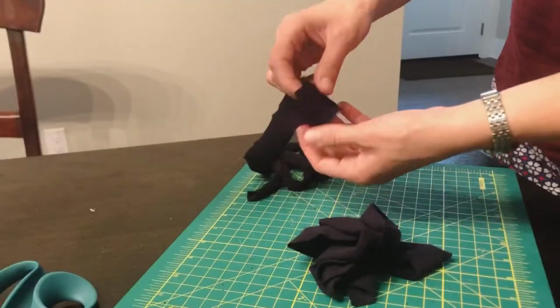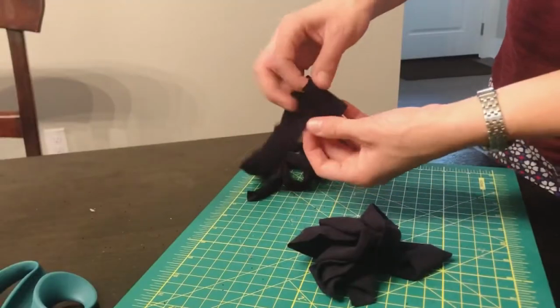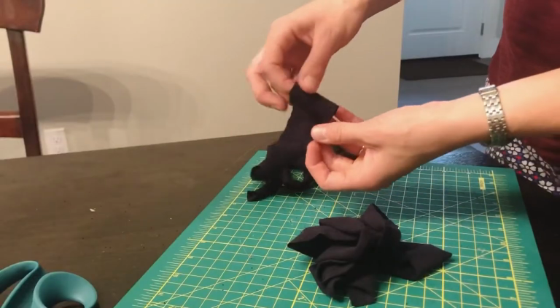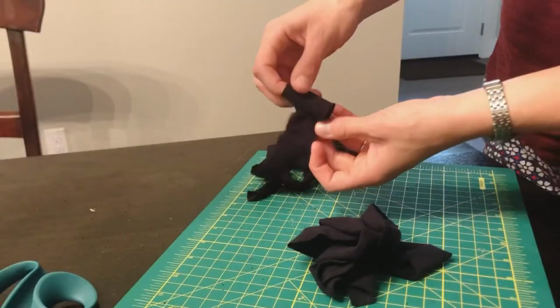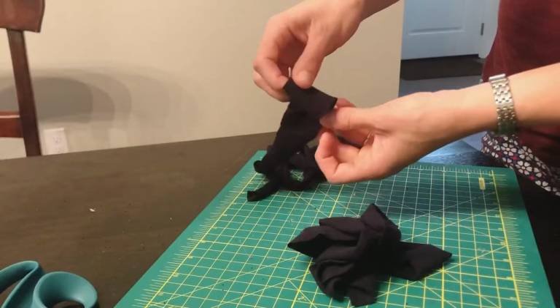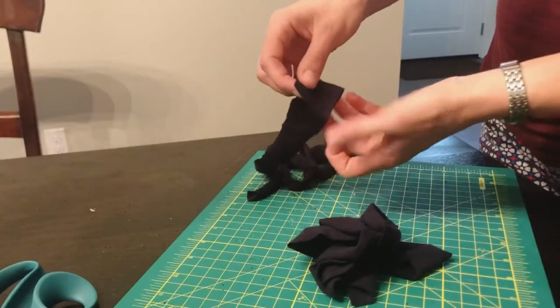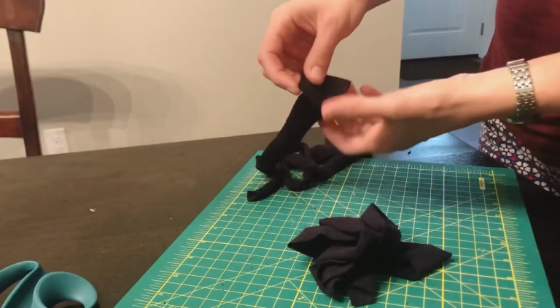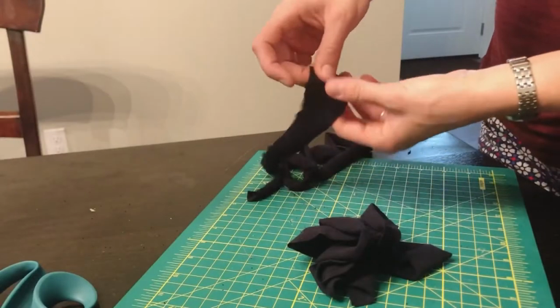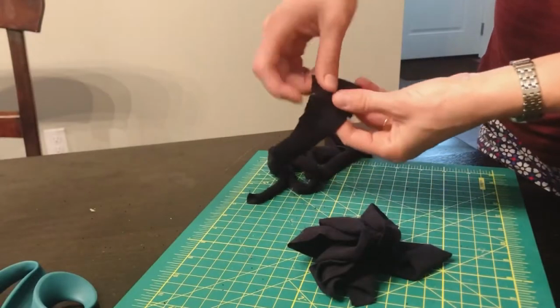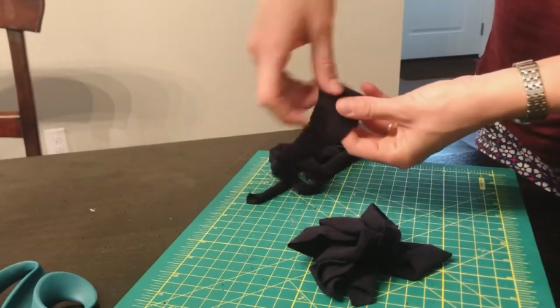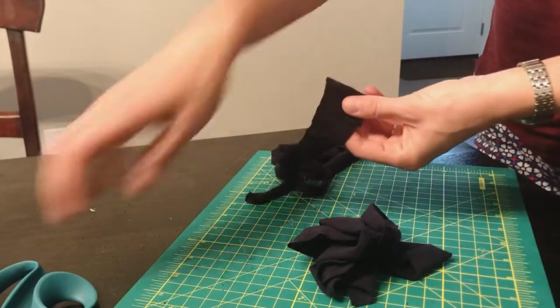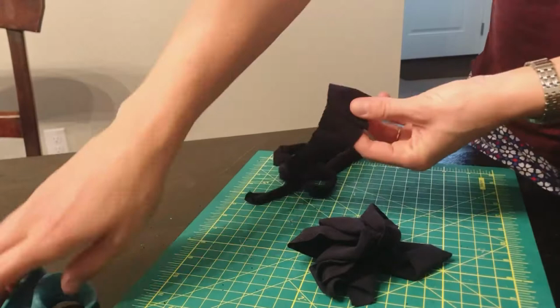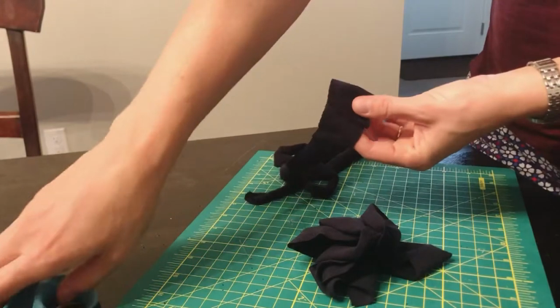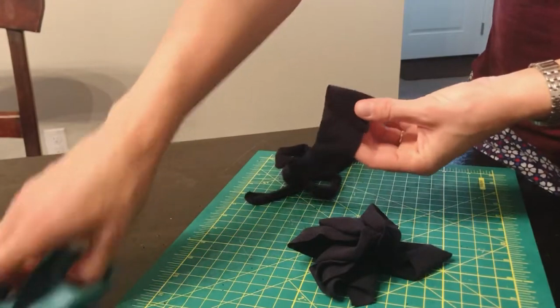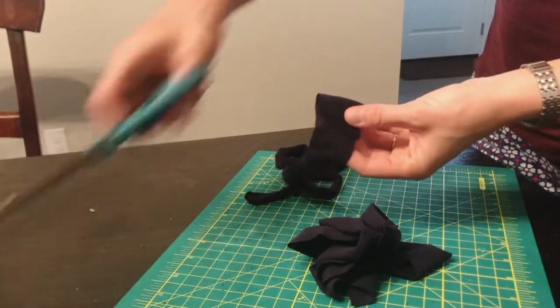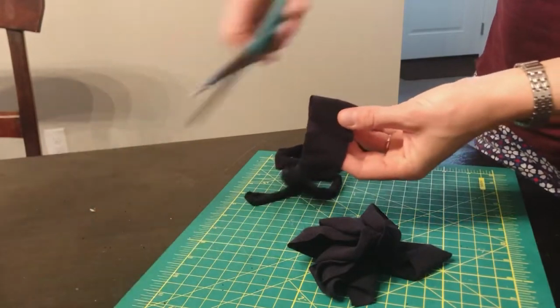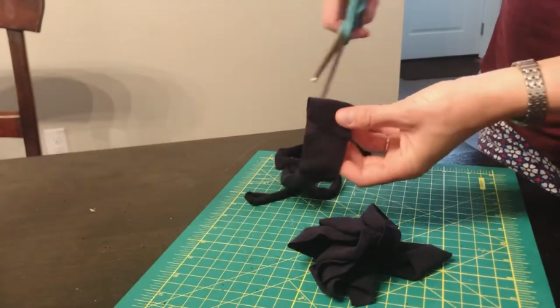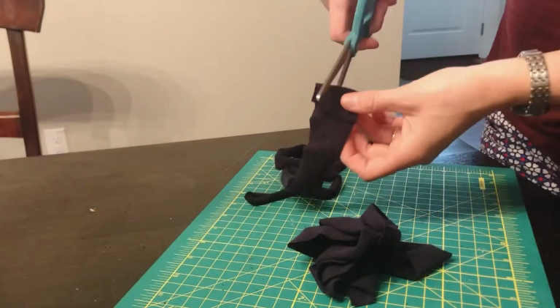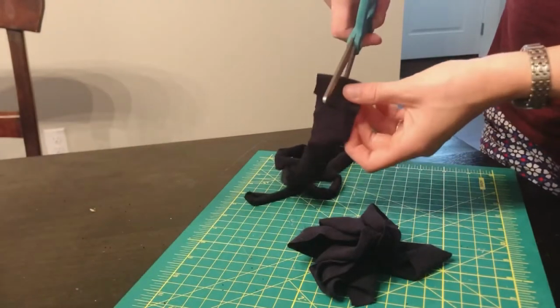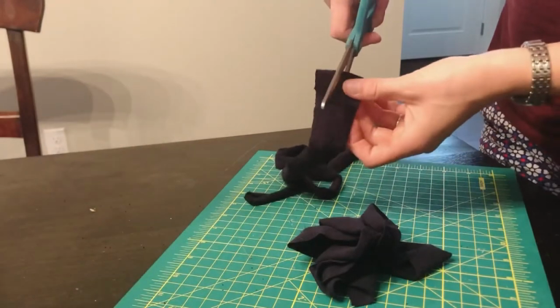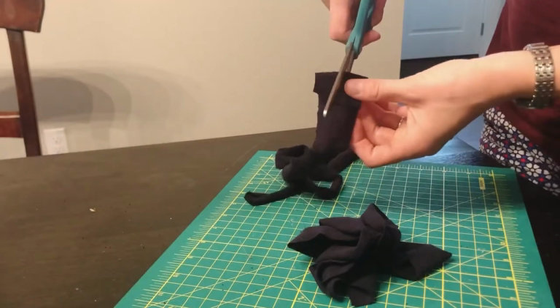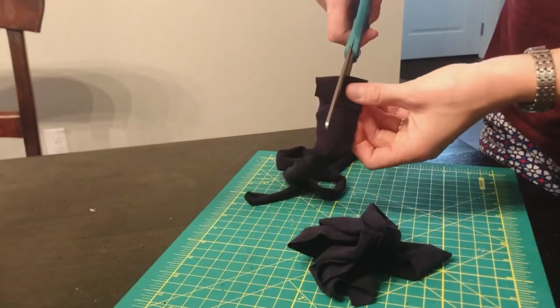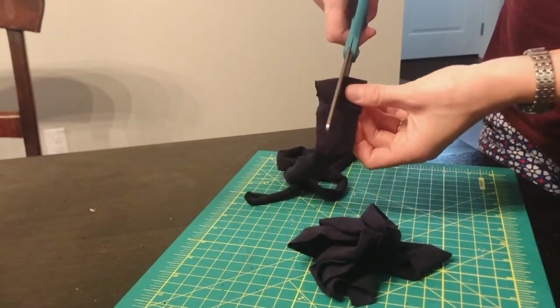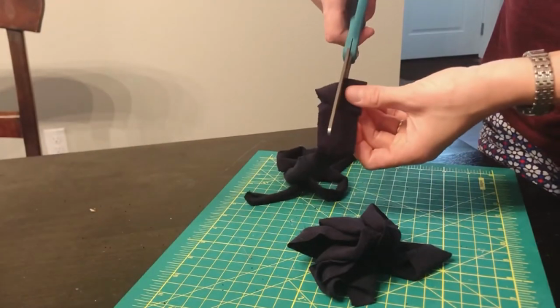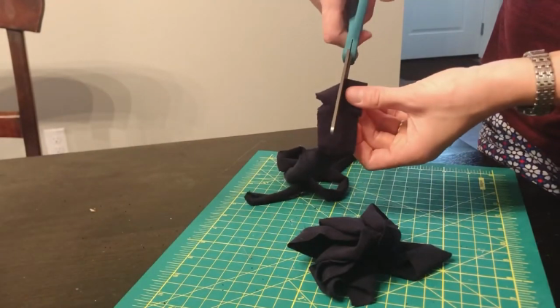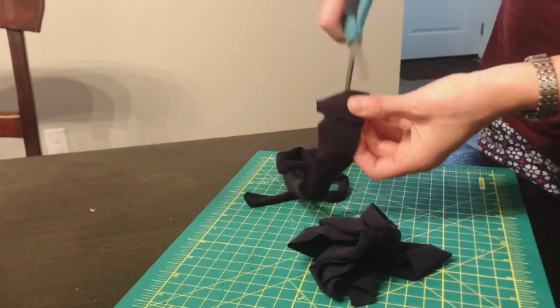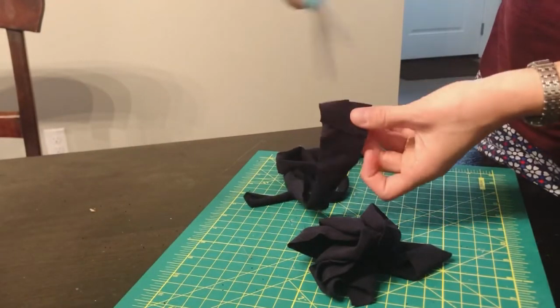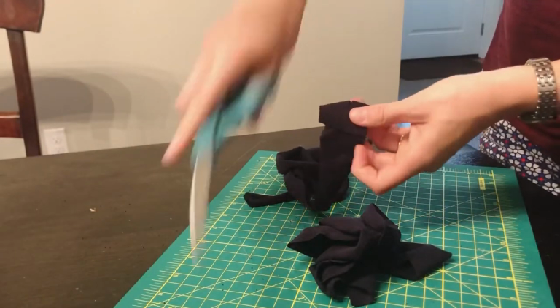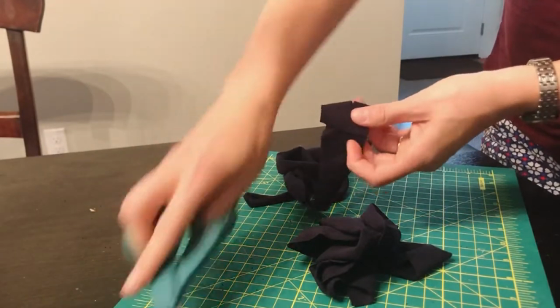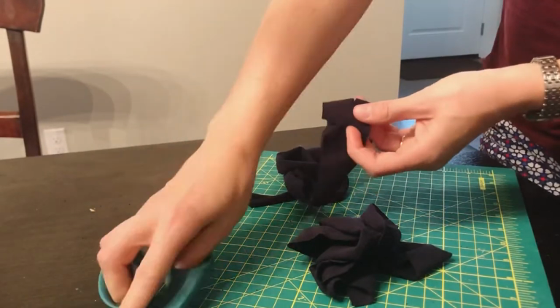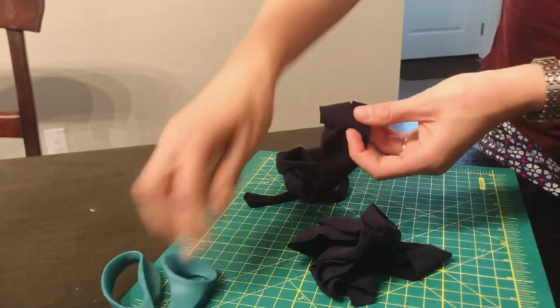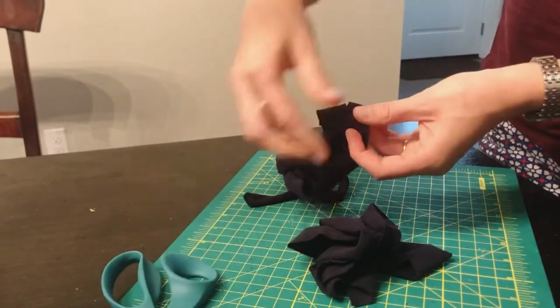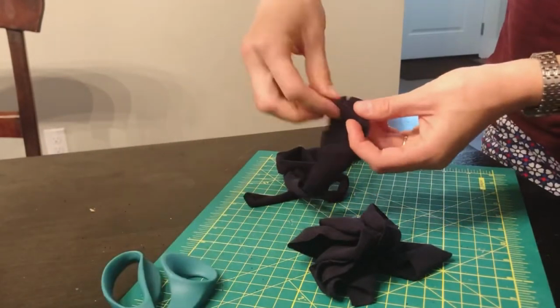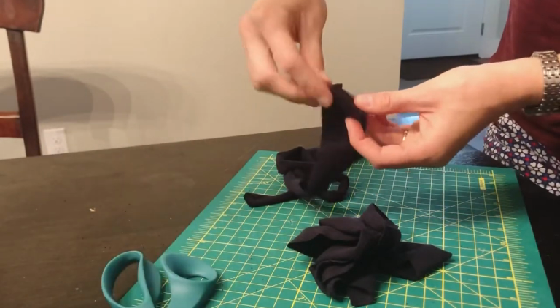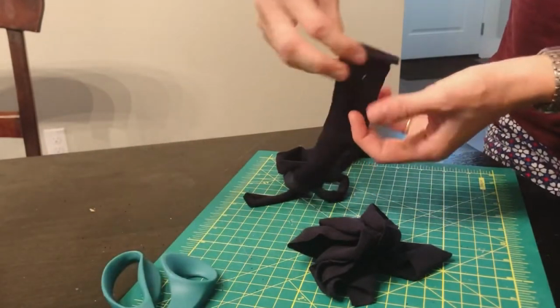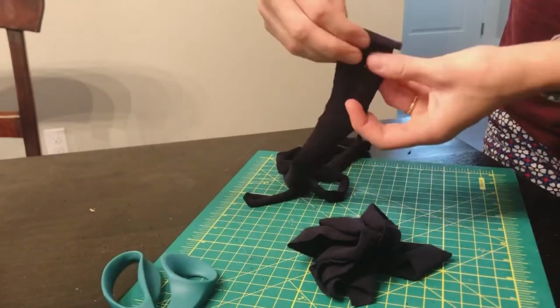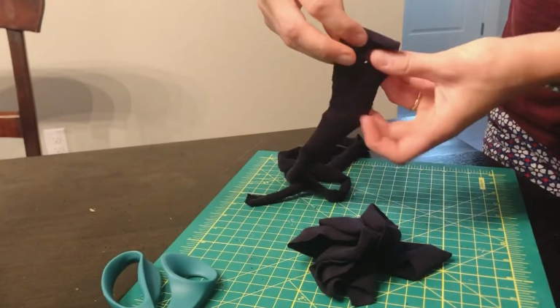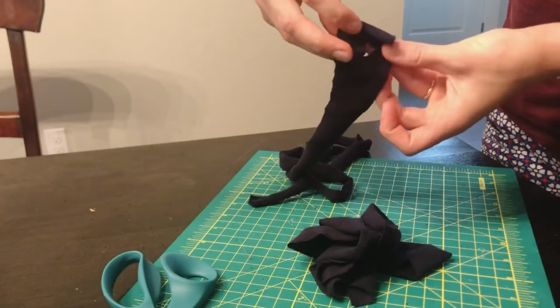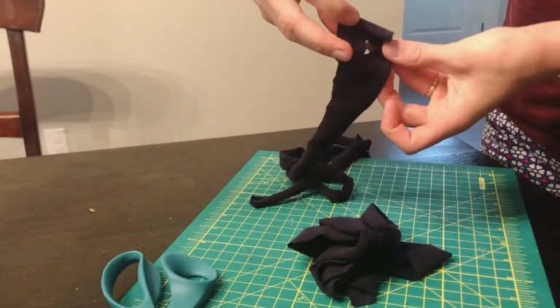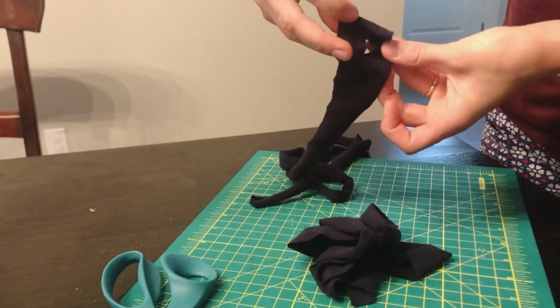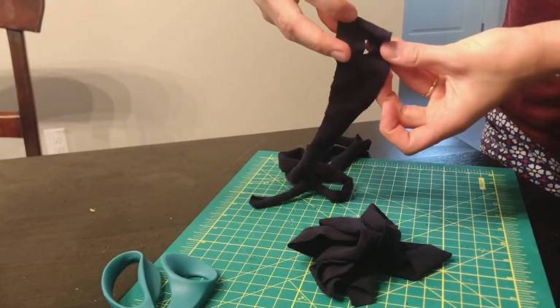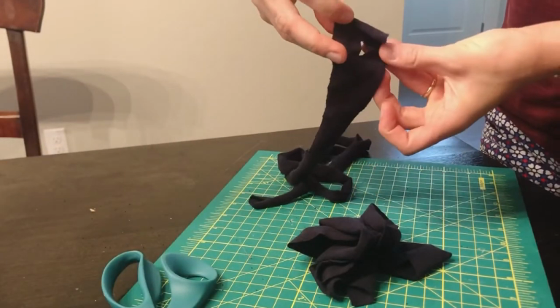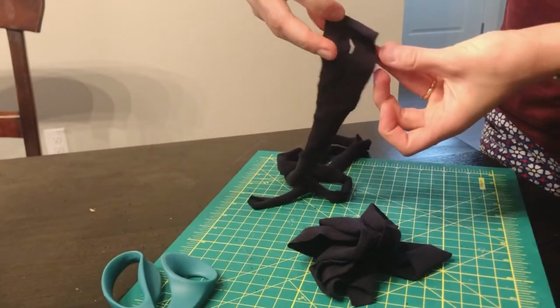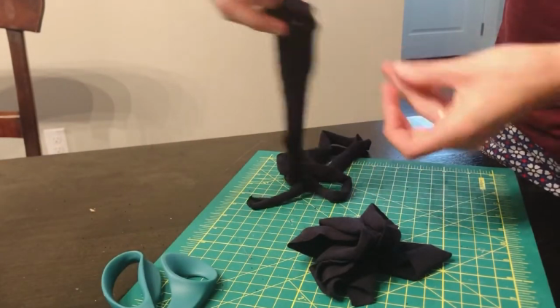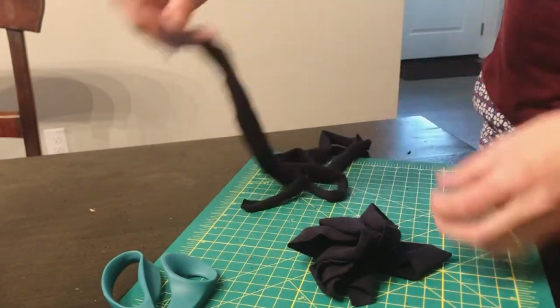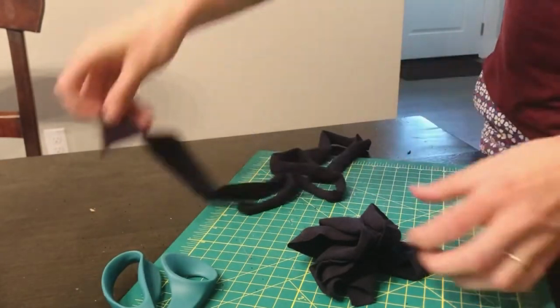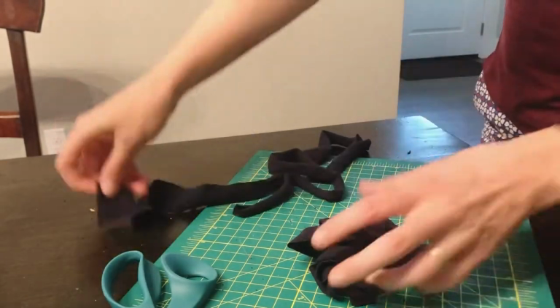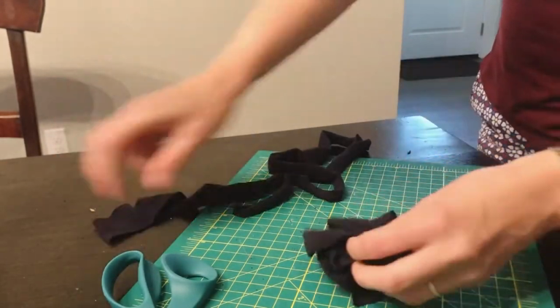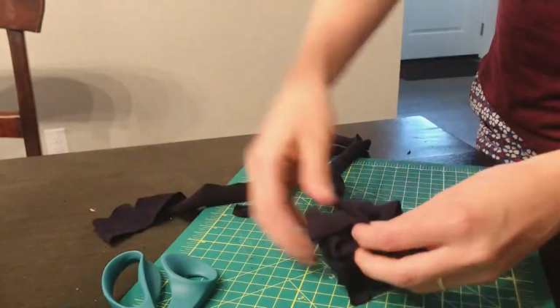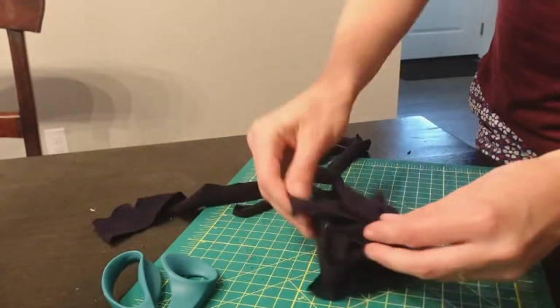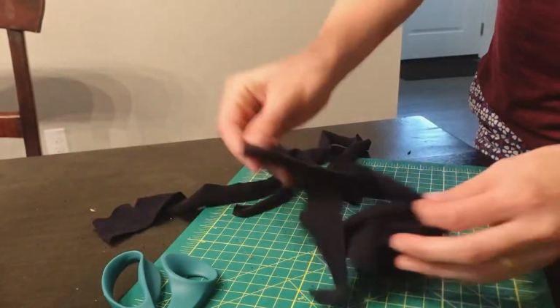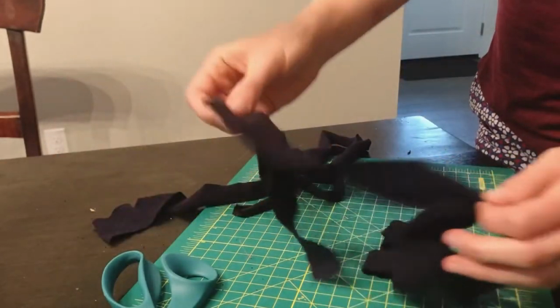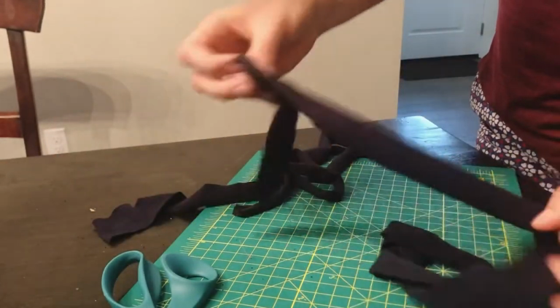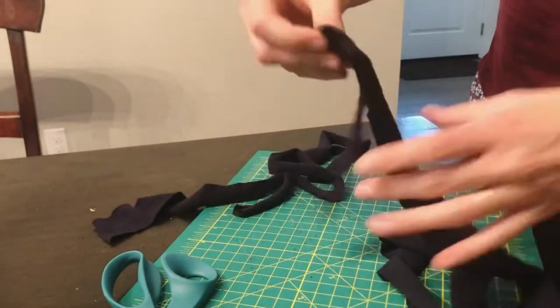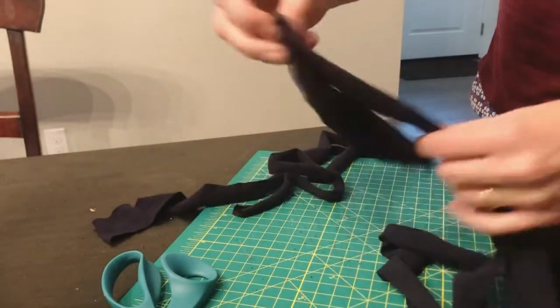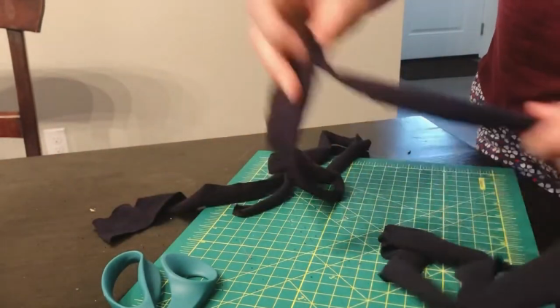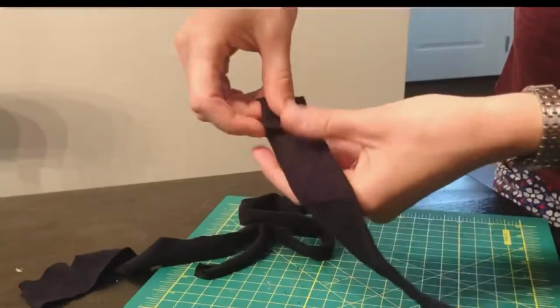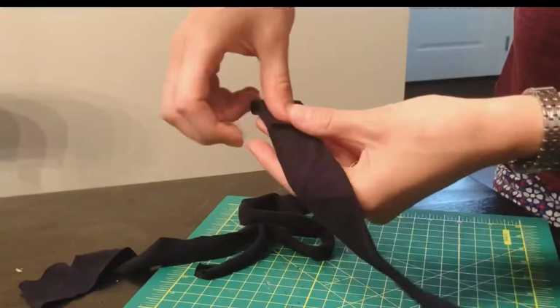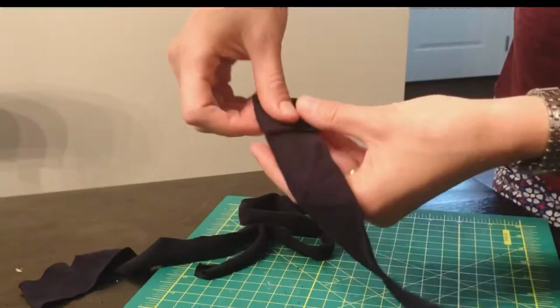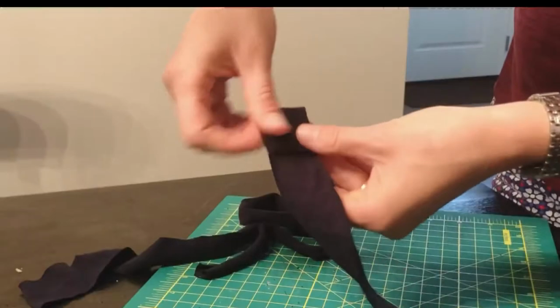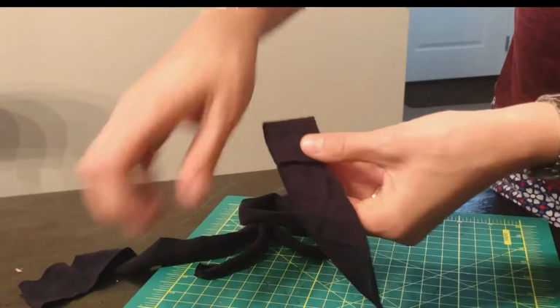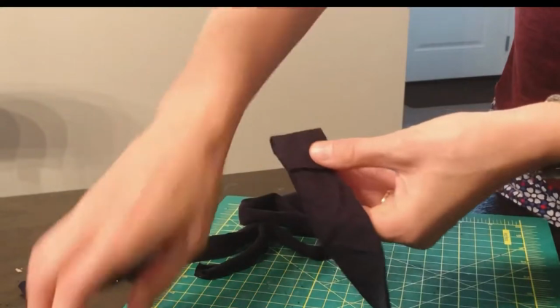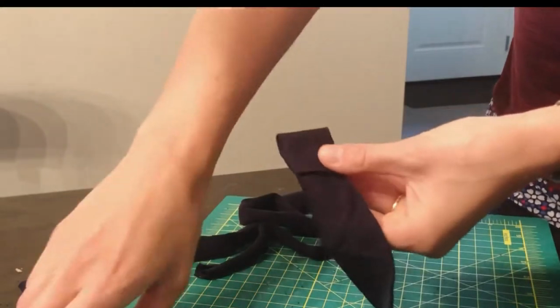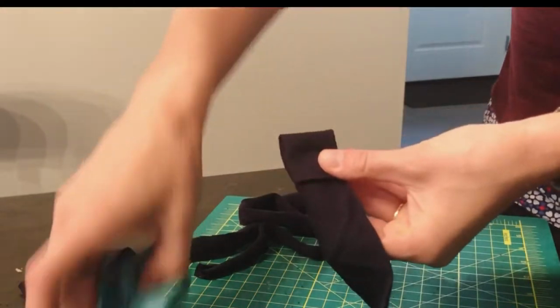Now it's time to connect the strips to make a long string of yarn. By connecting the strips with this method you avoid bulky knots.